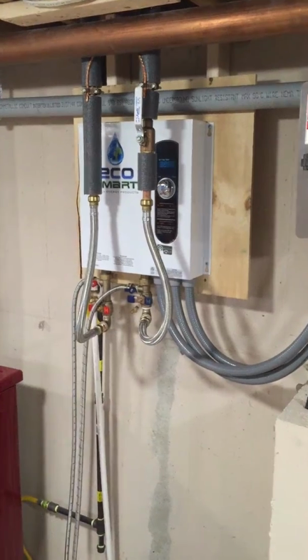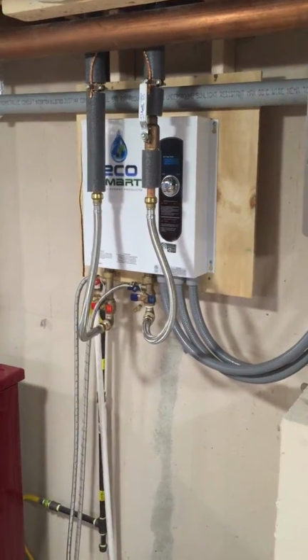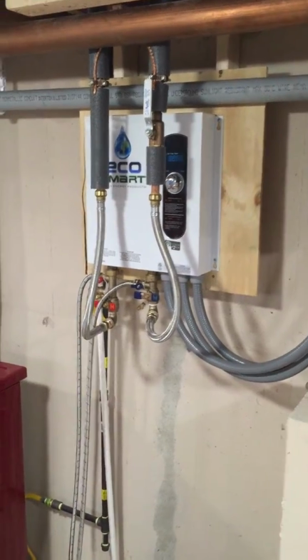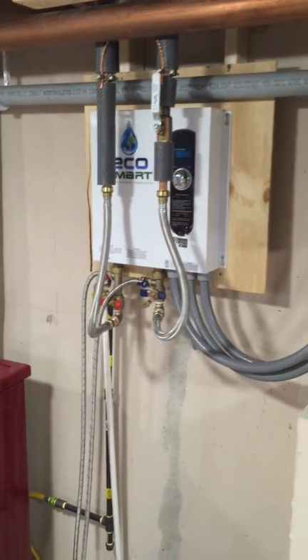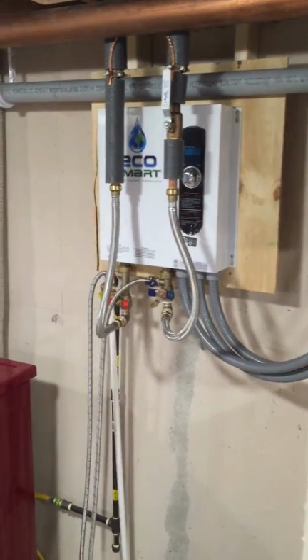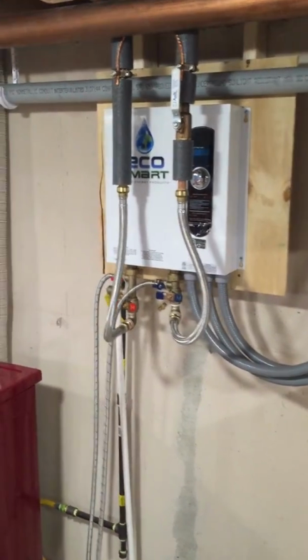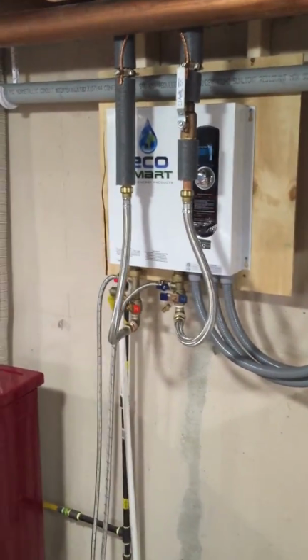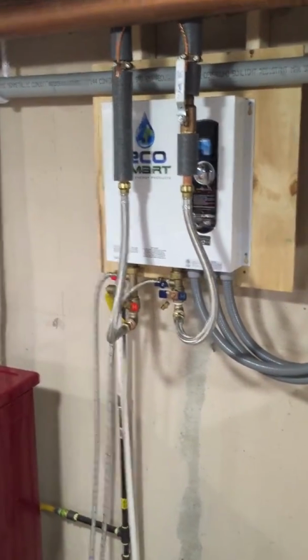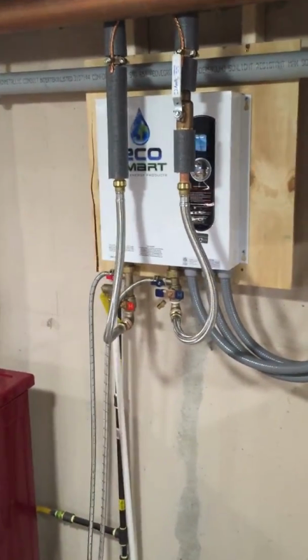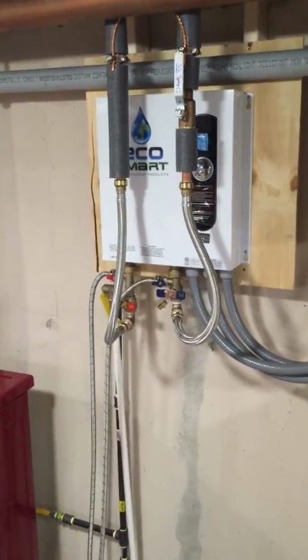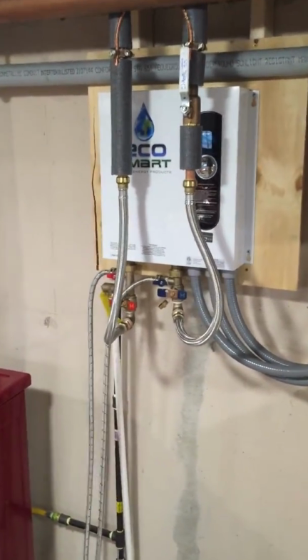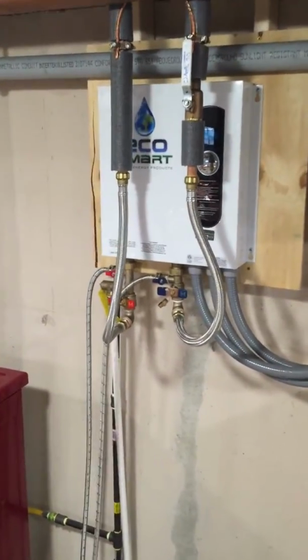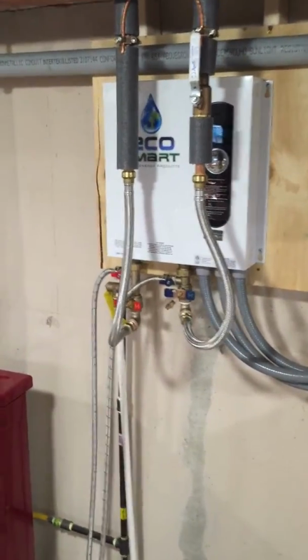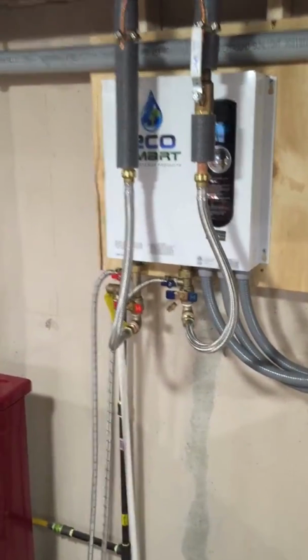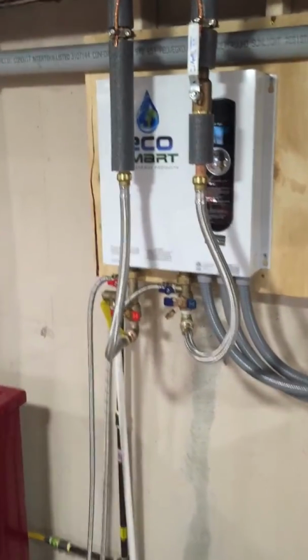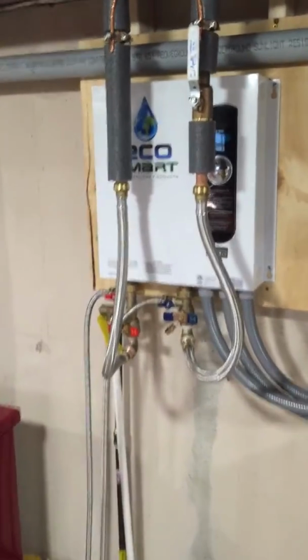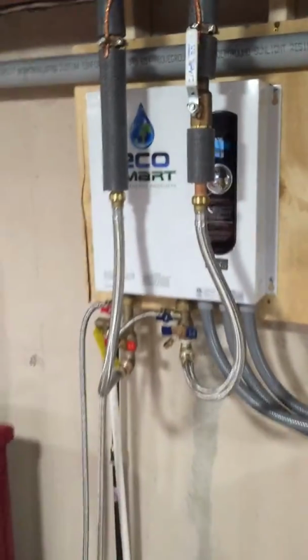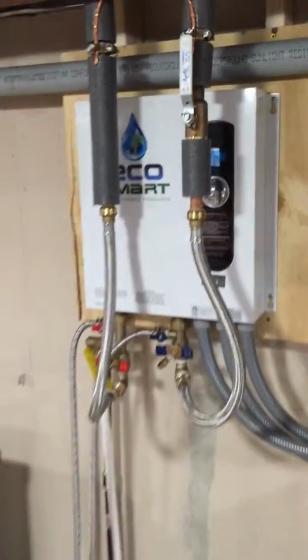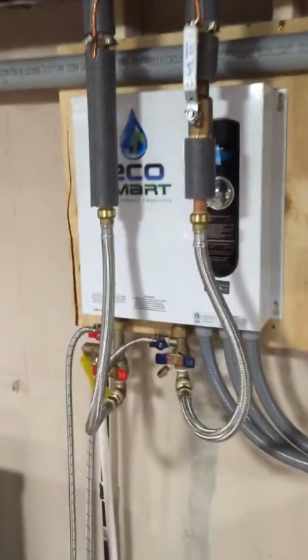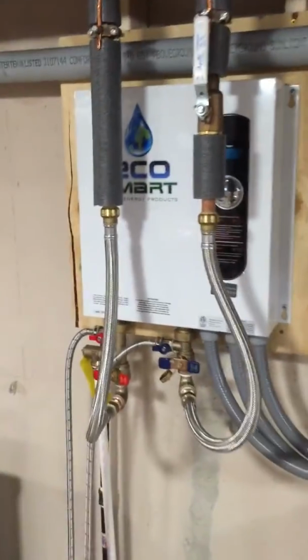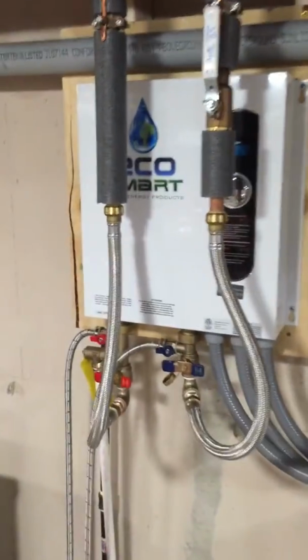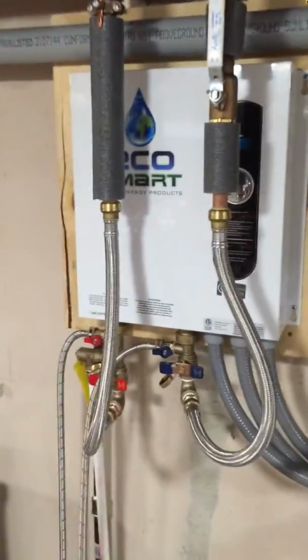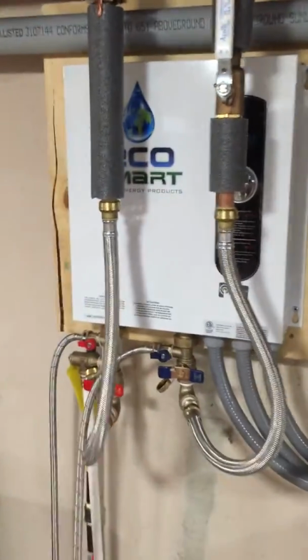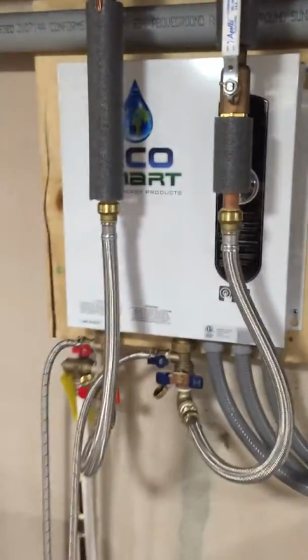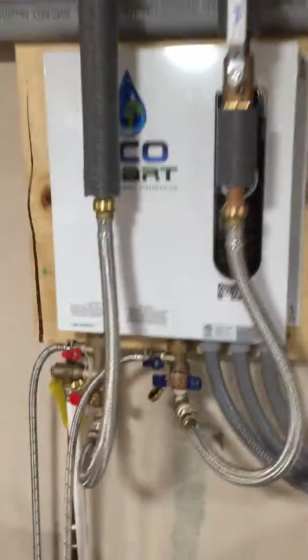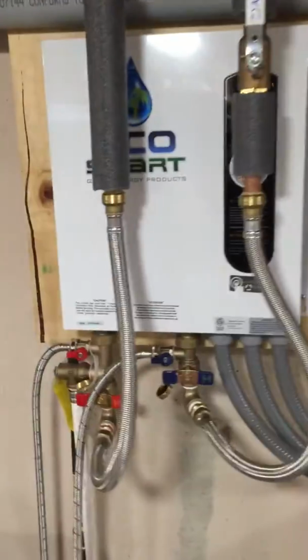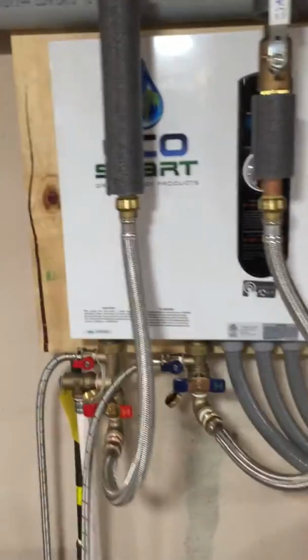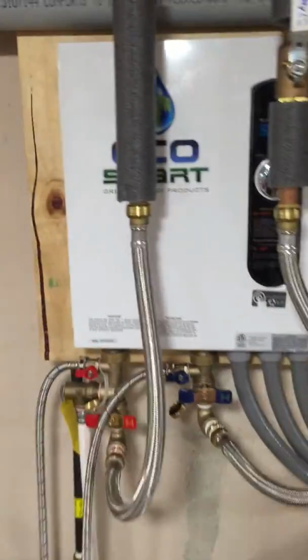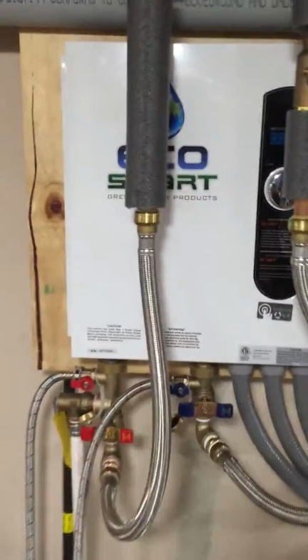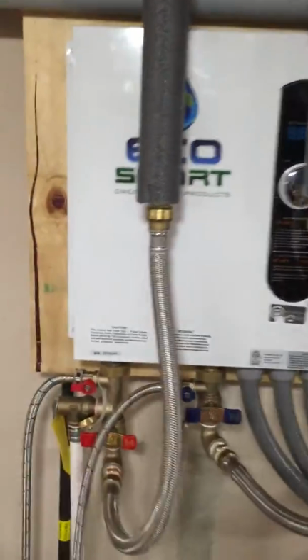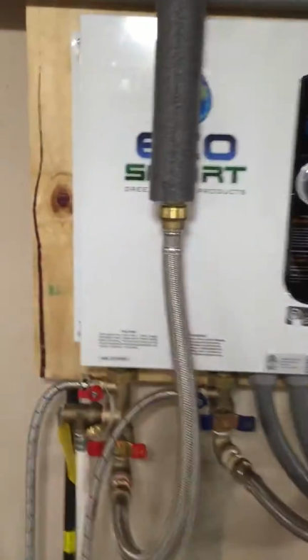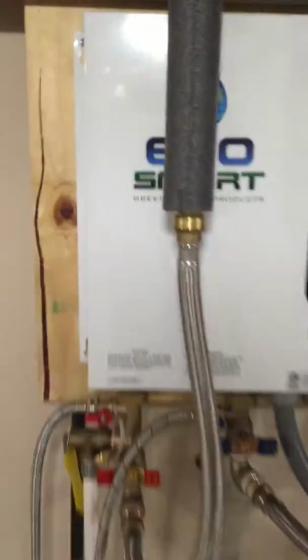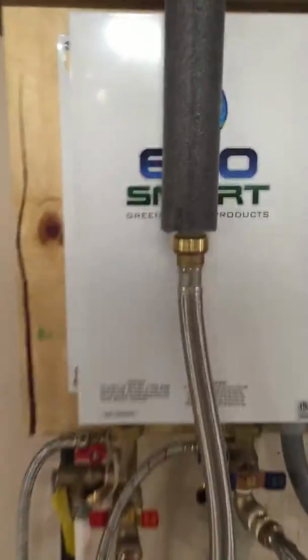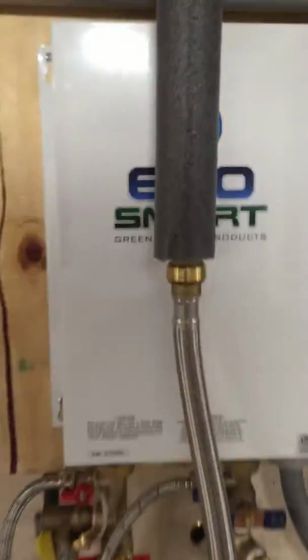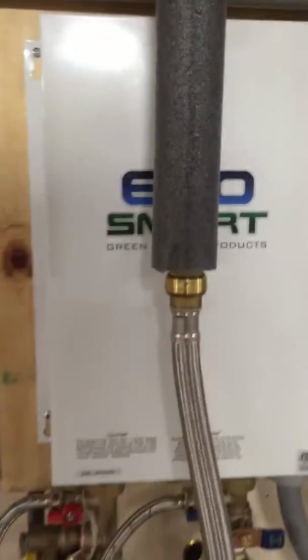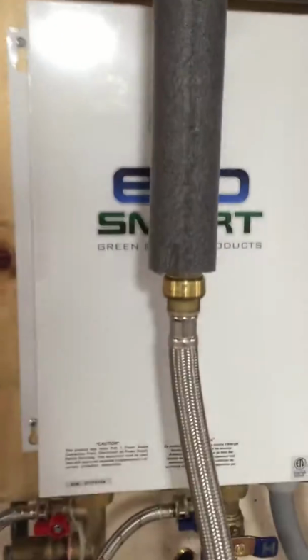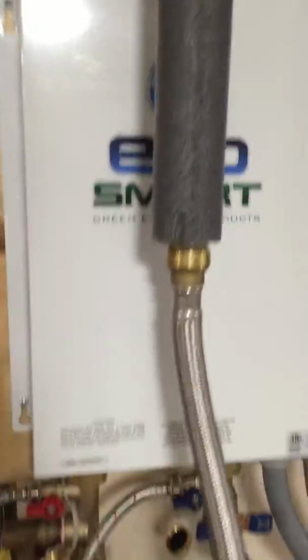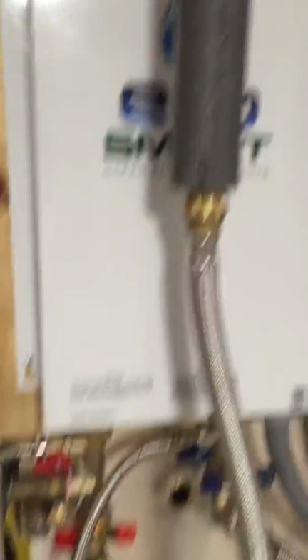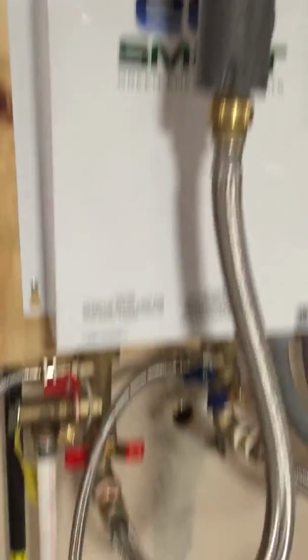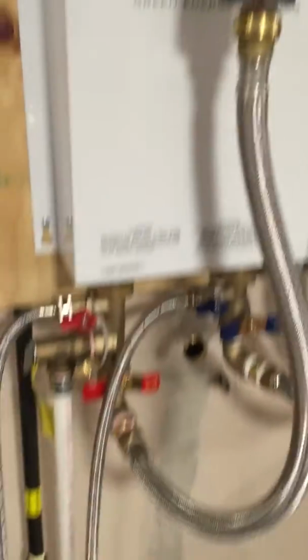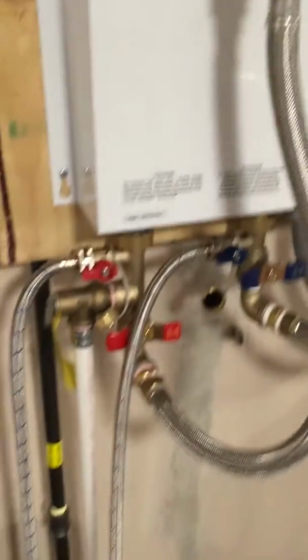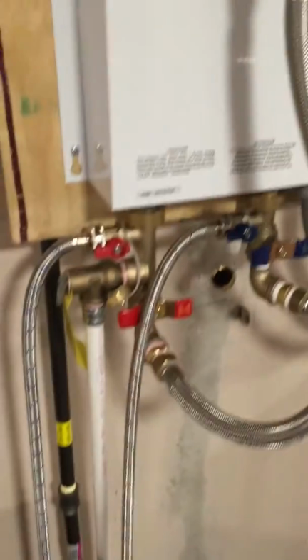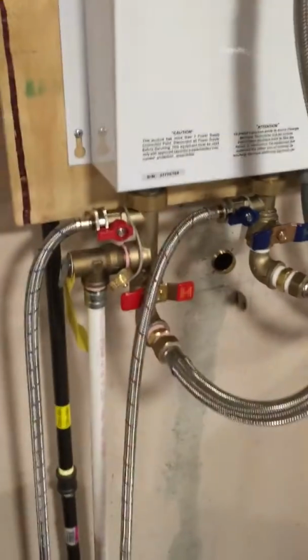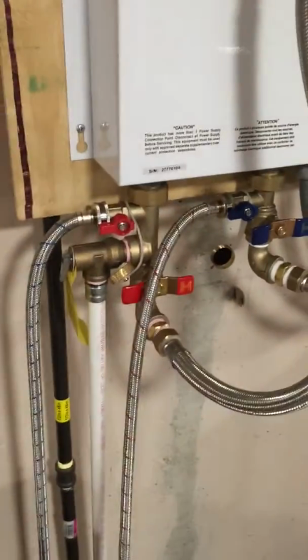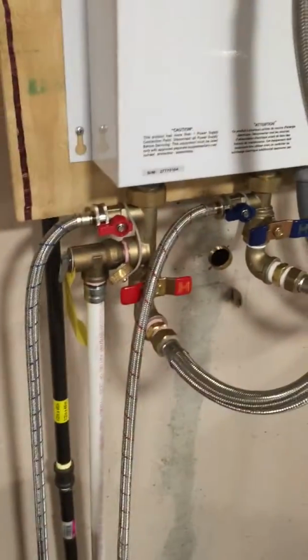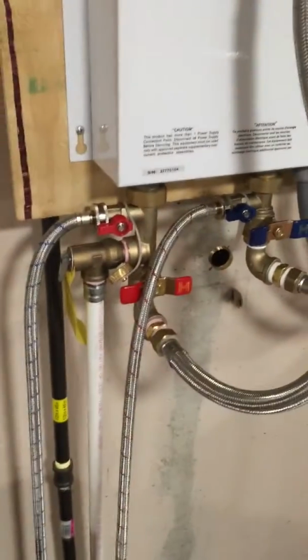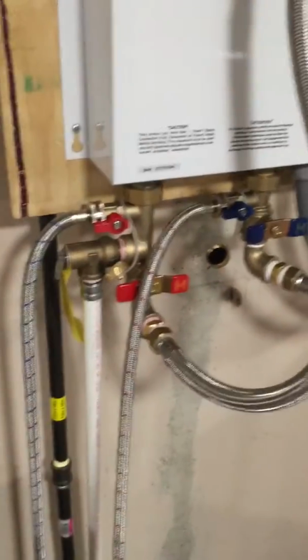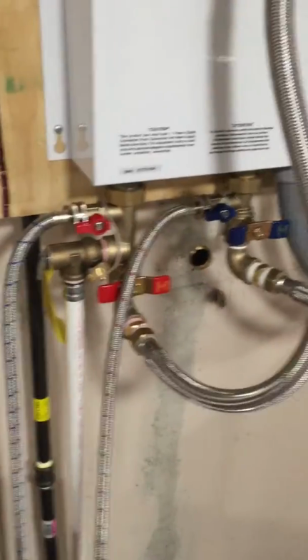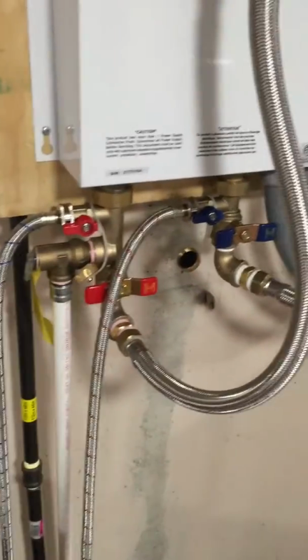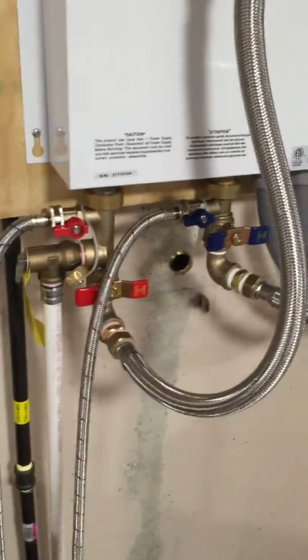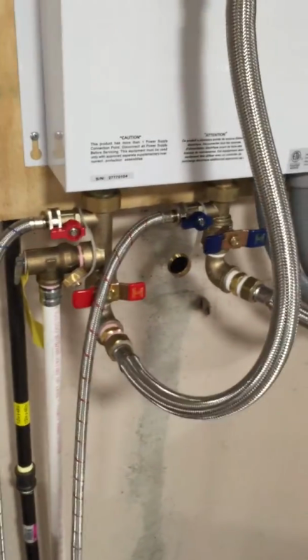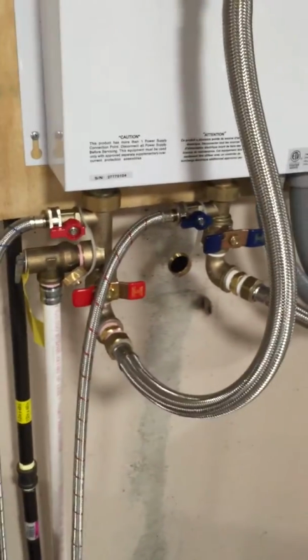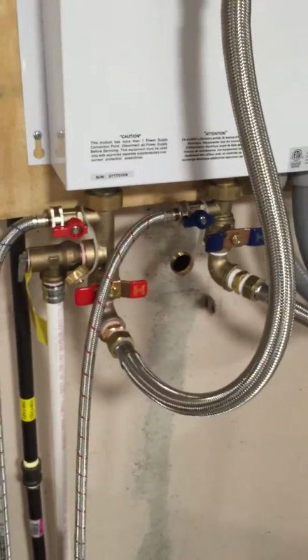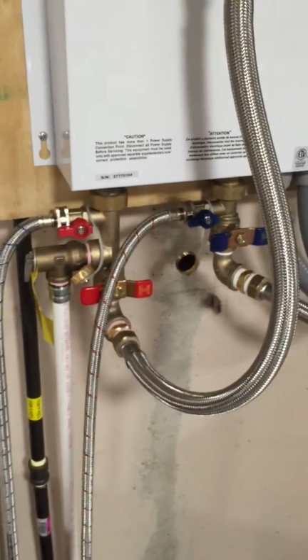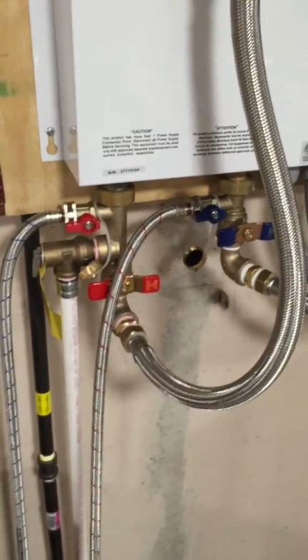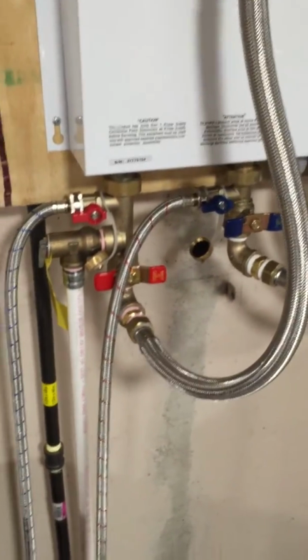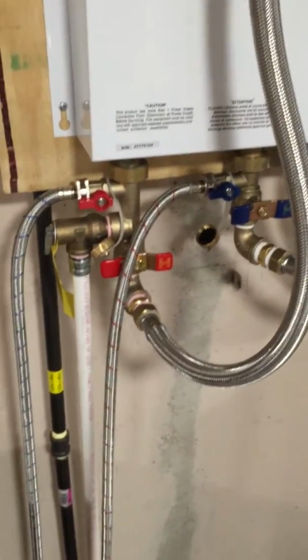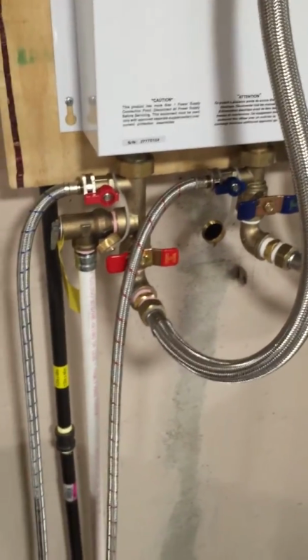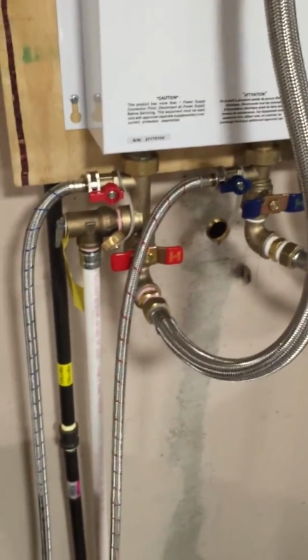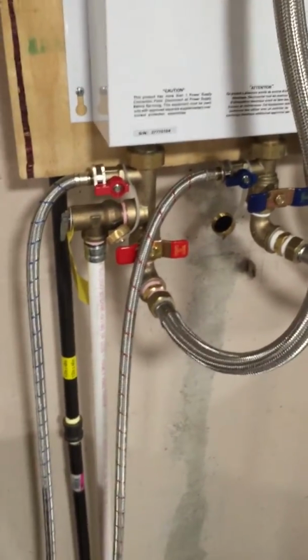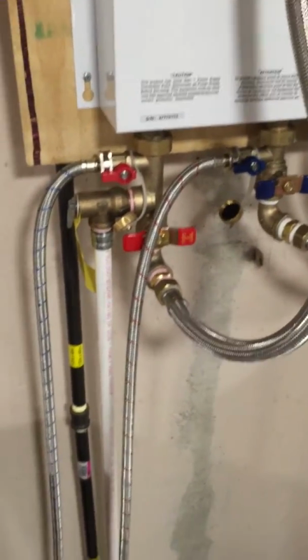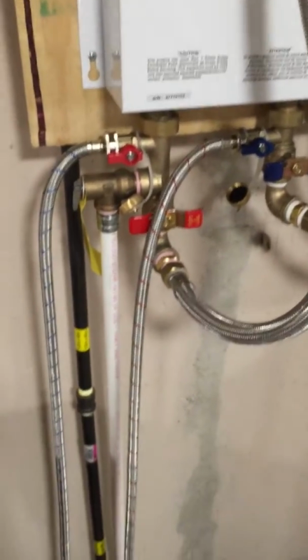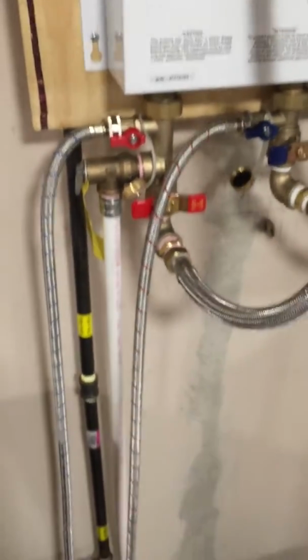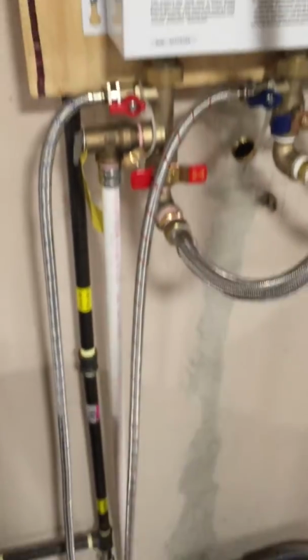This is the EcoSmart Tankless Electric Water Heater, the 27kW model, and today I decided to flush it.